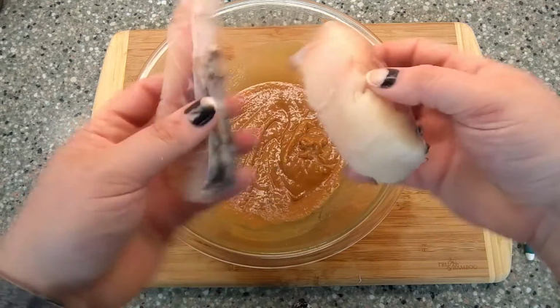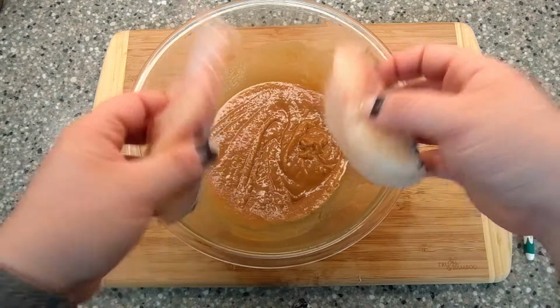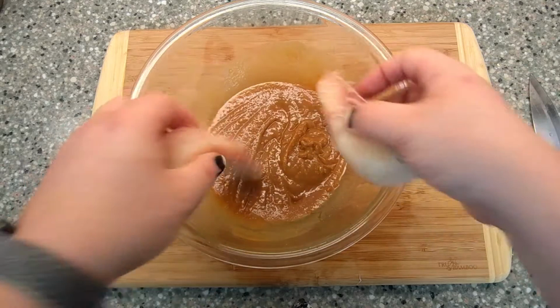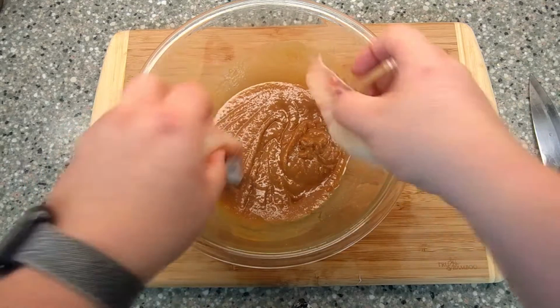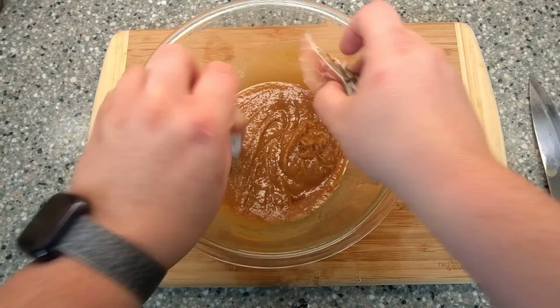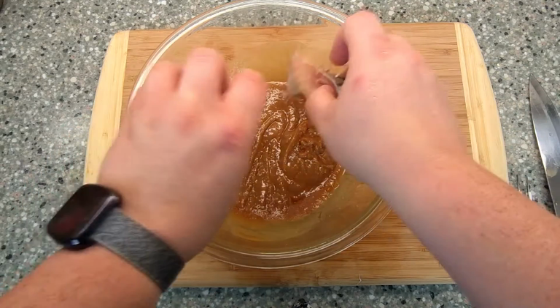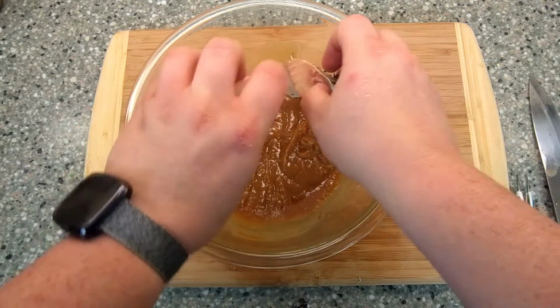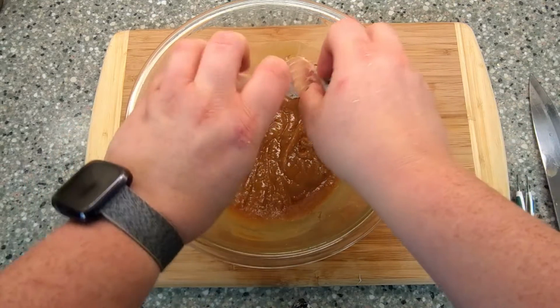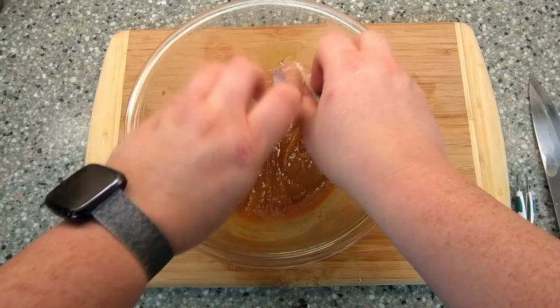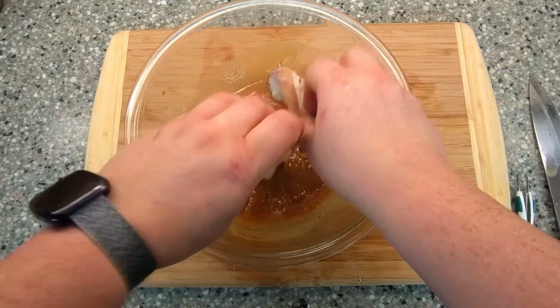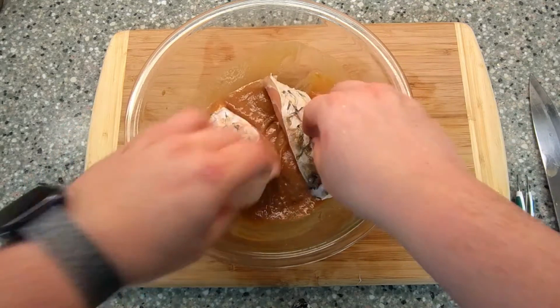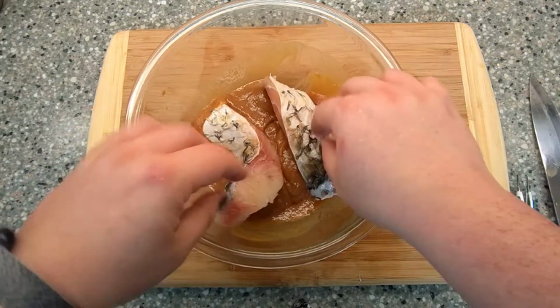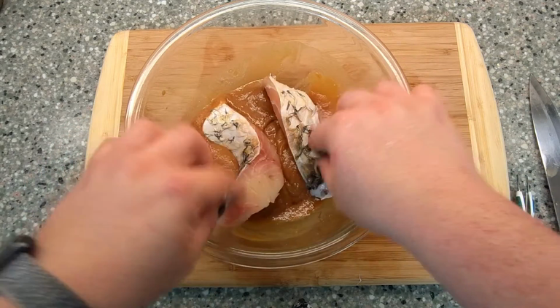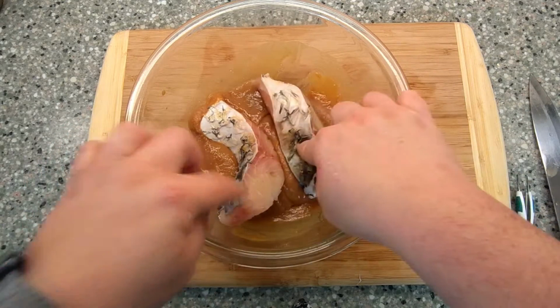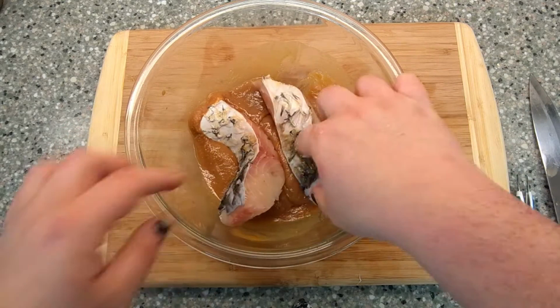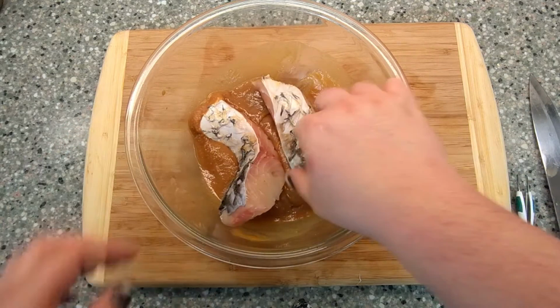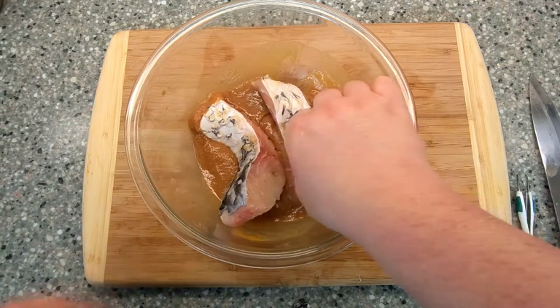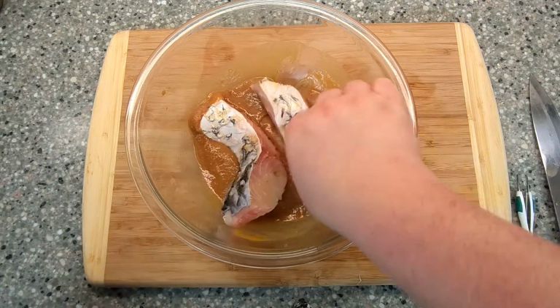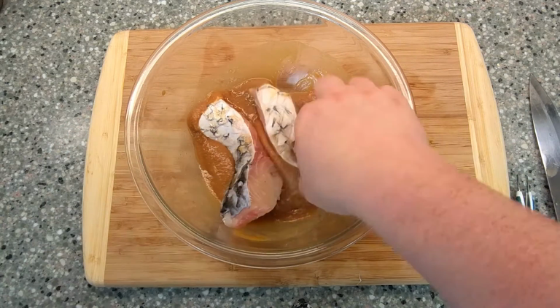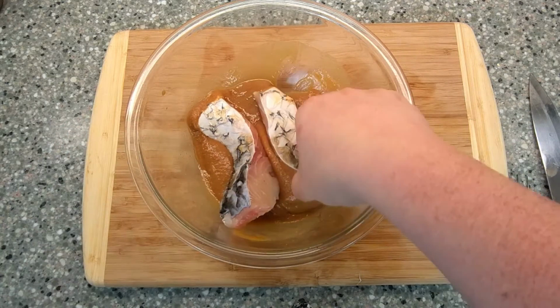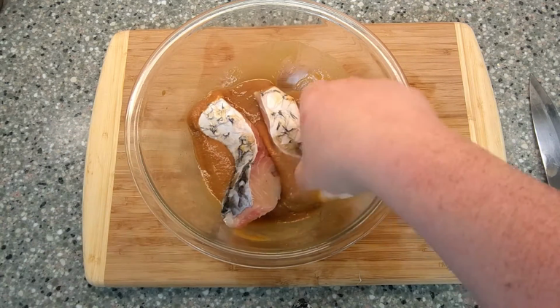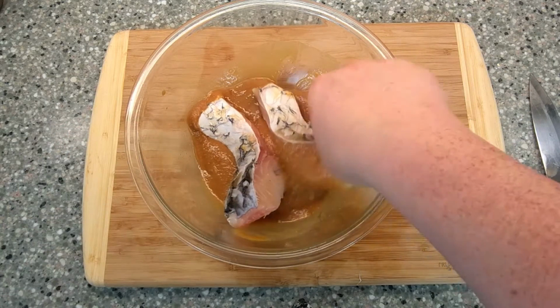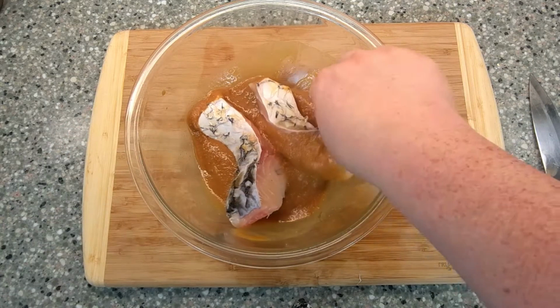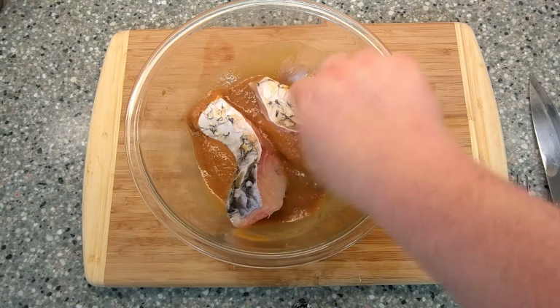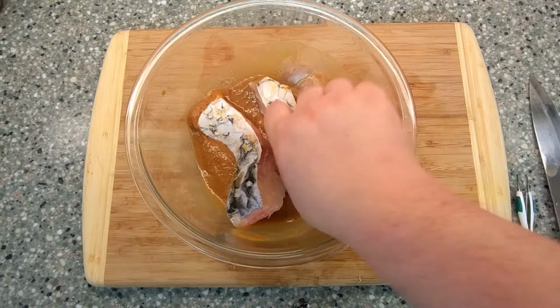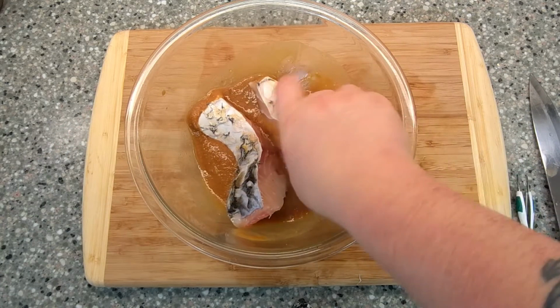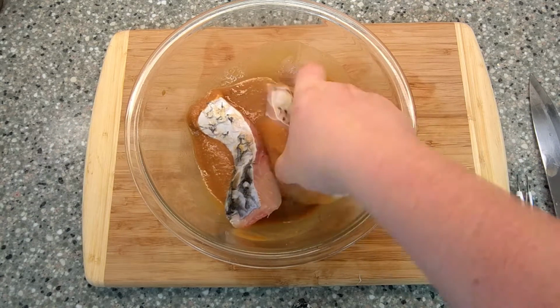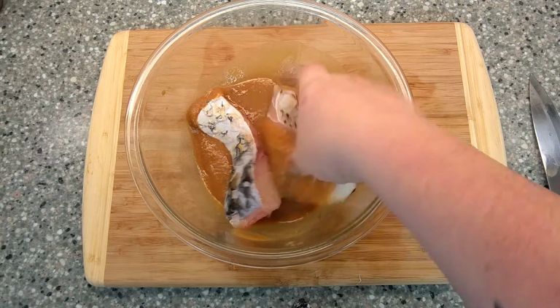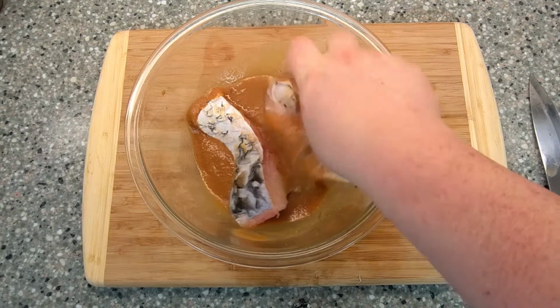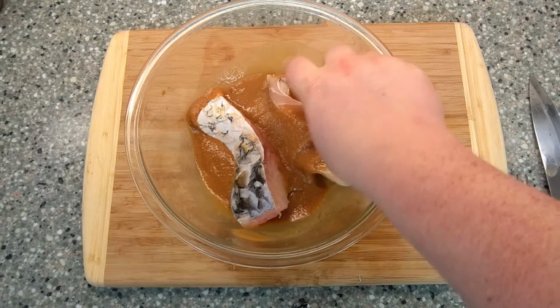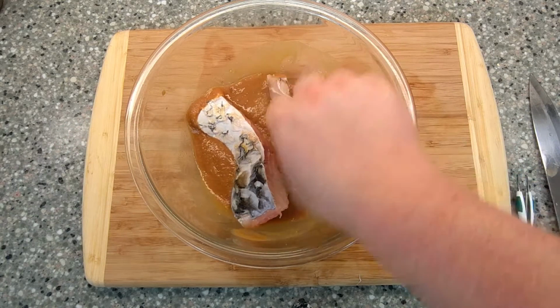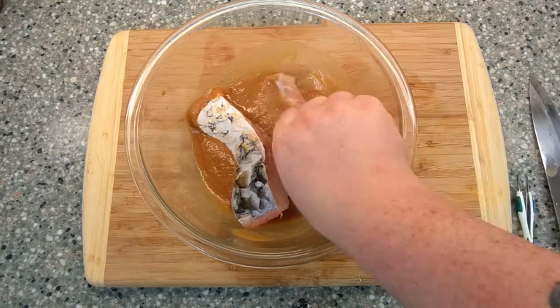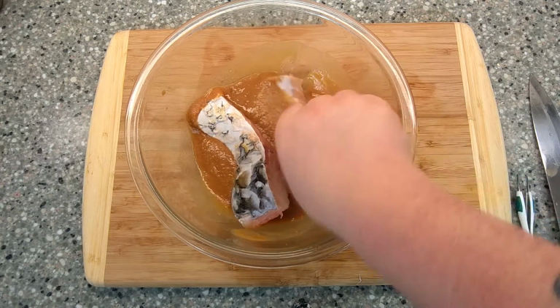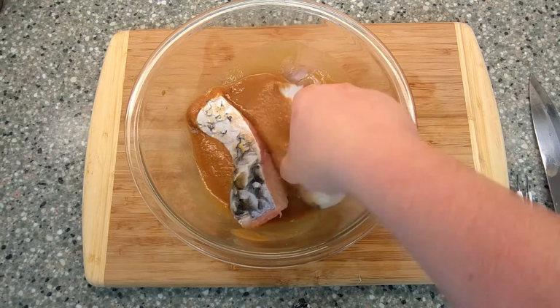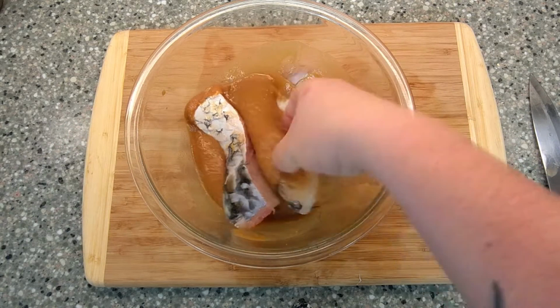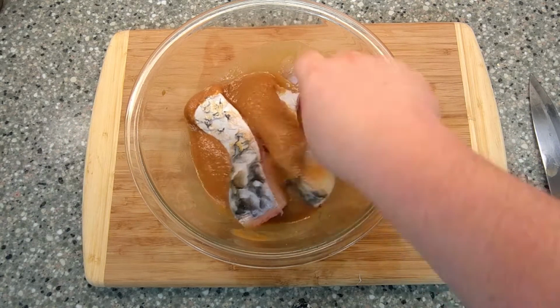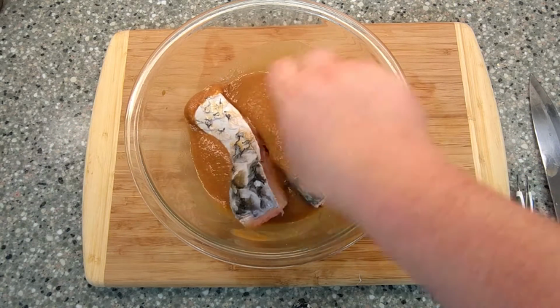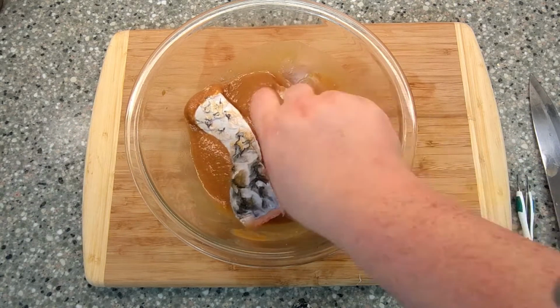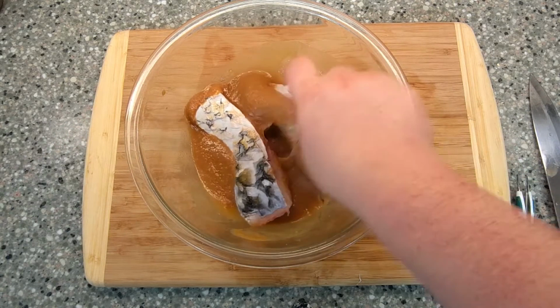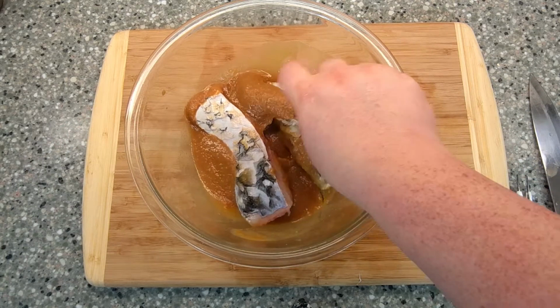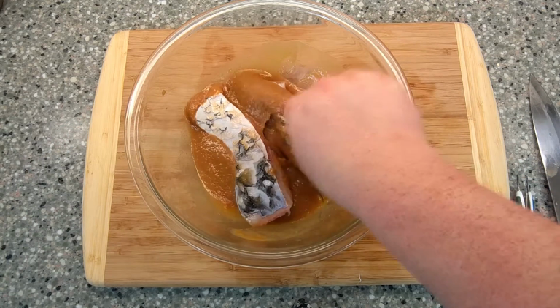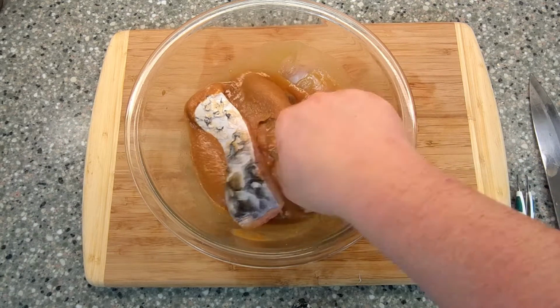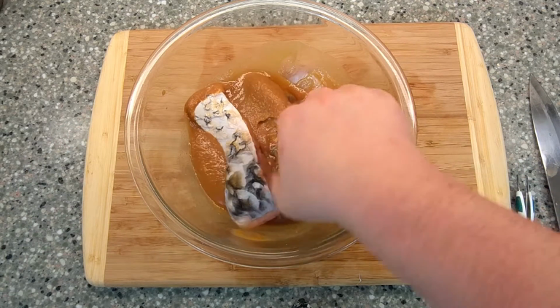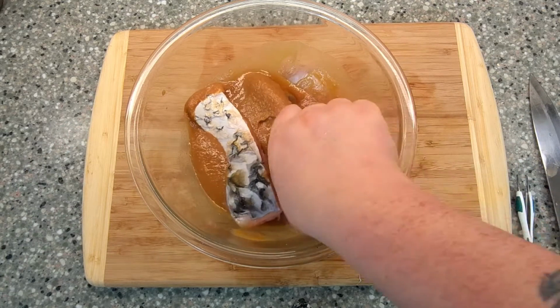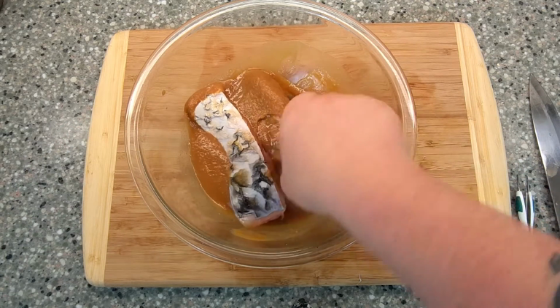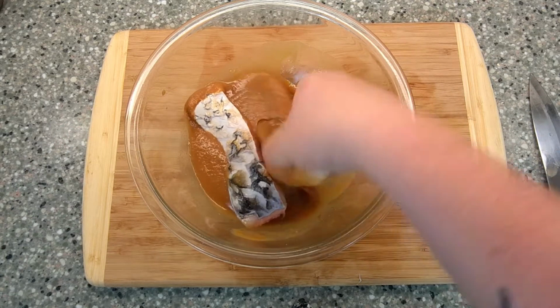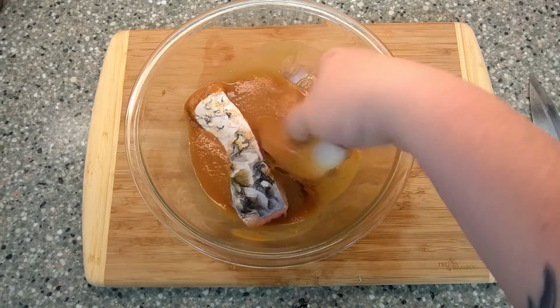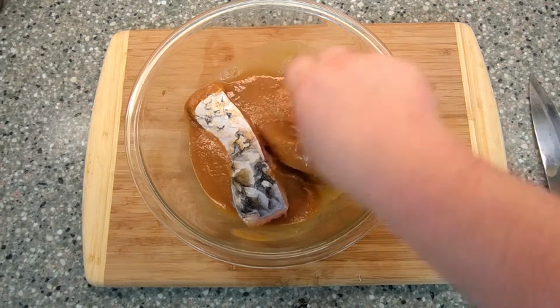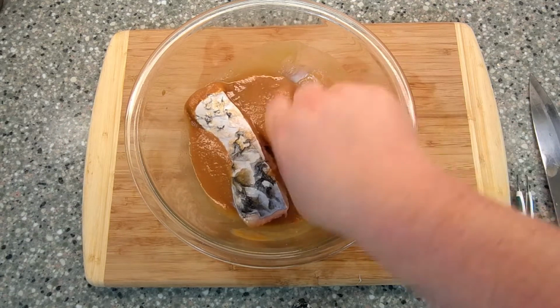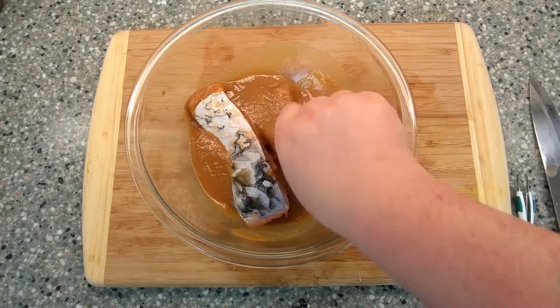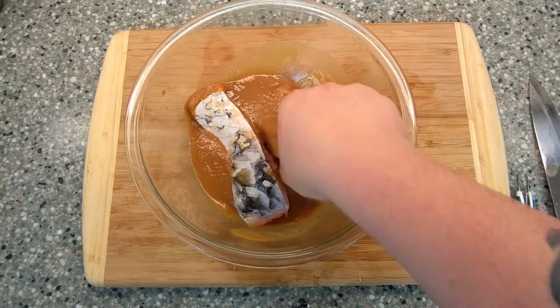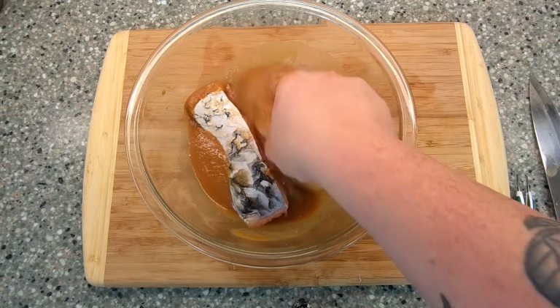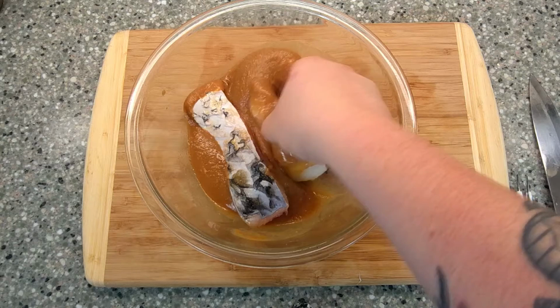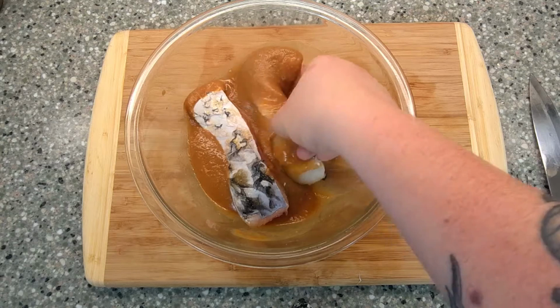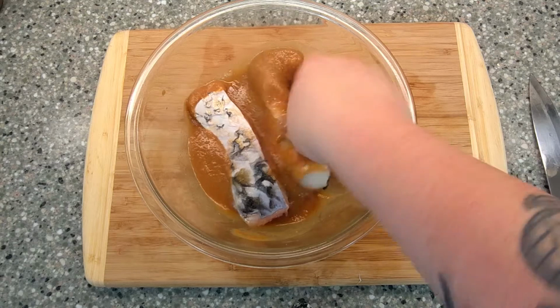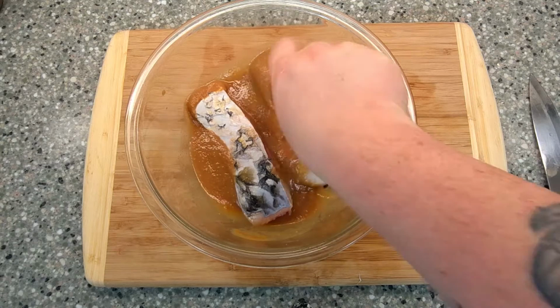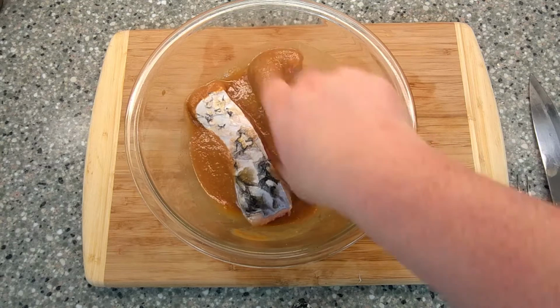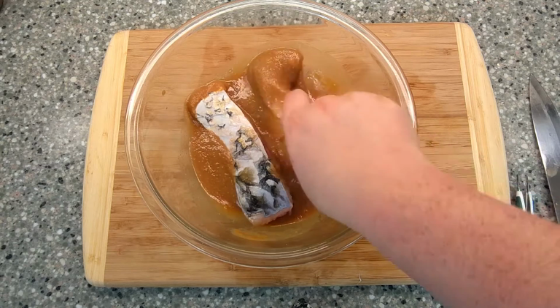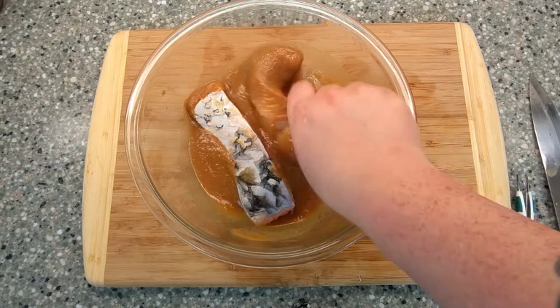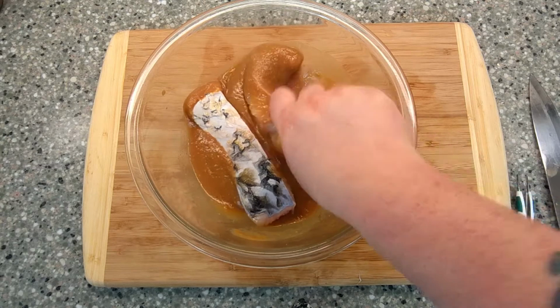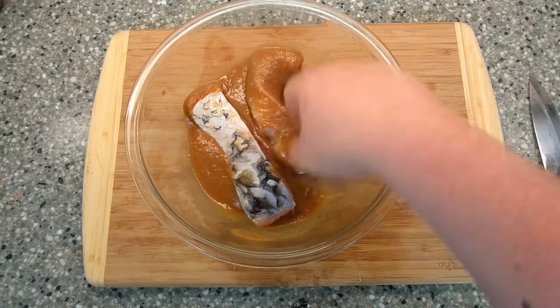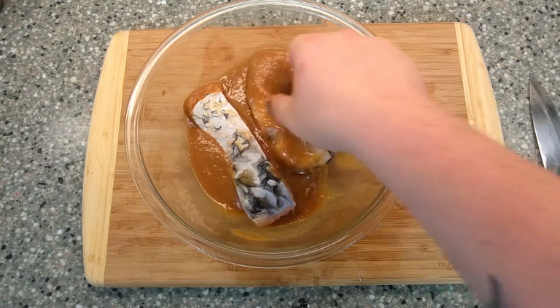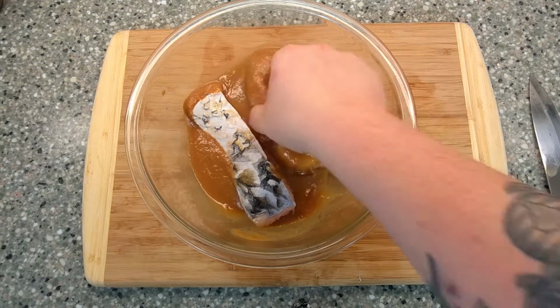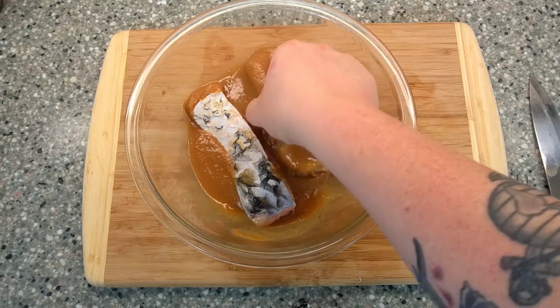This recipe will work with many kinds of fish. I'm using carp here, but I've also done this with salmon, trout, and mackerel.